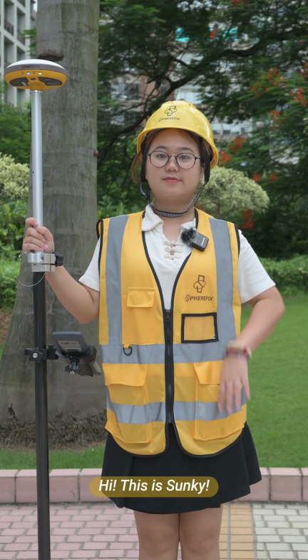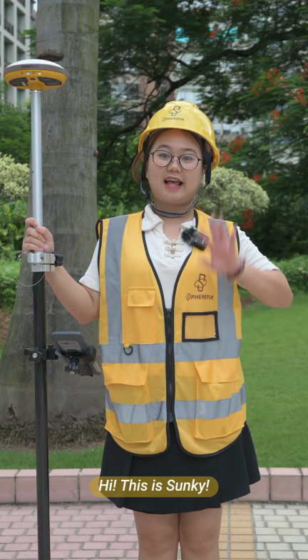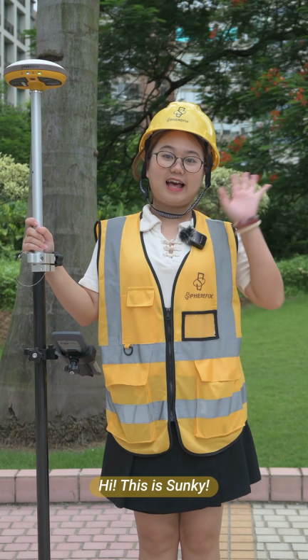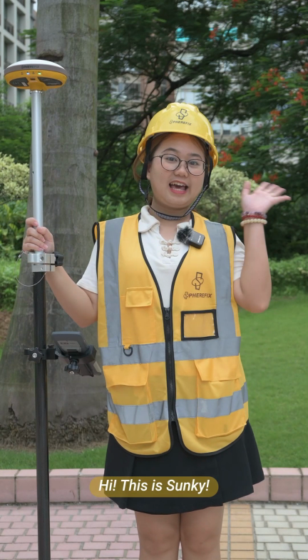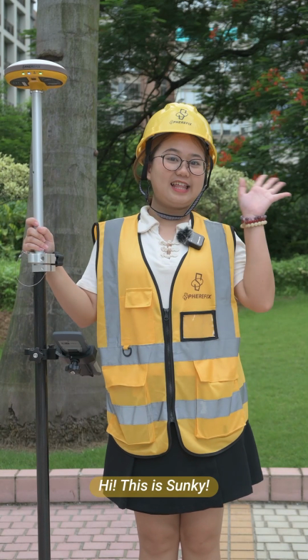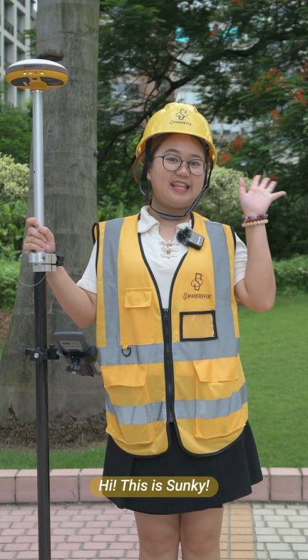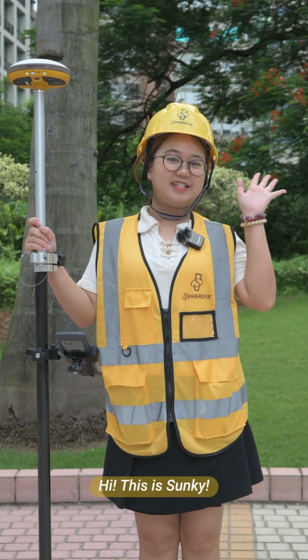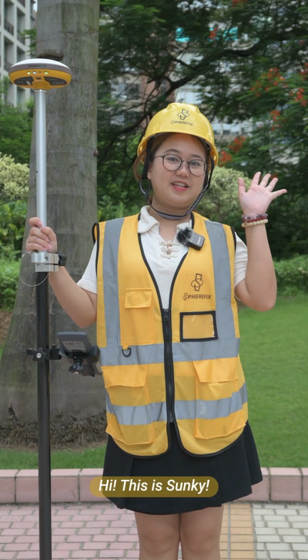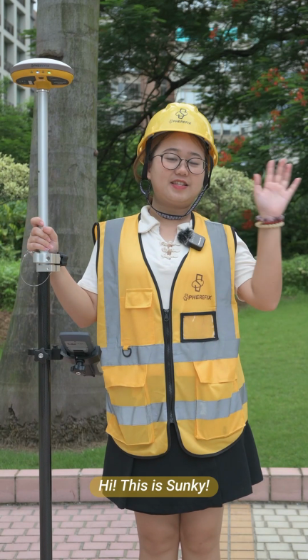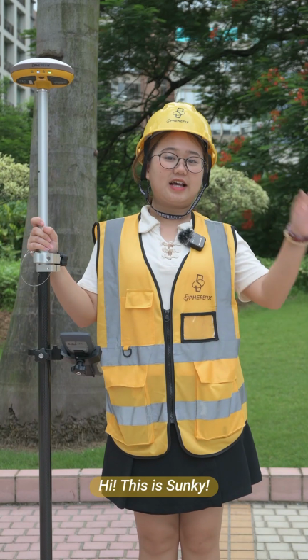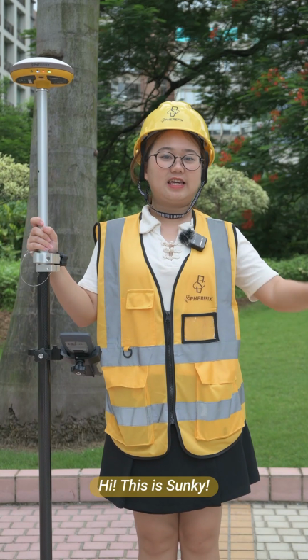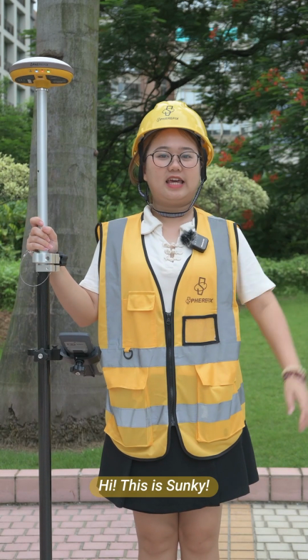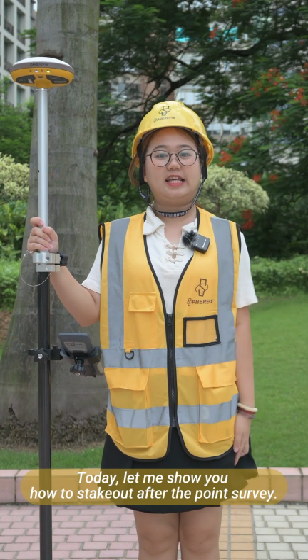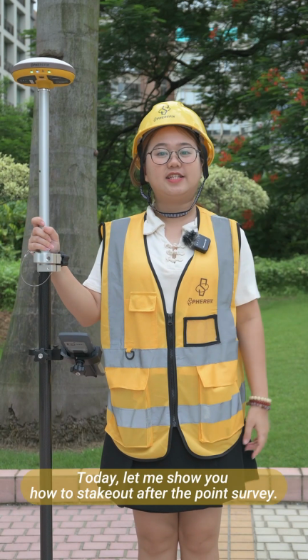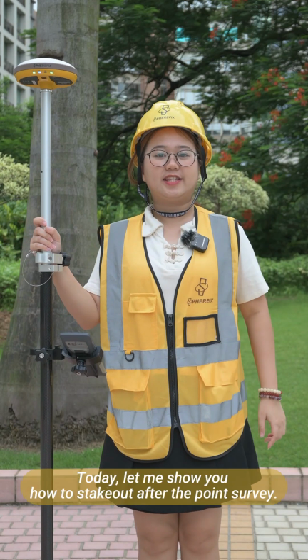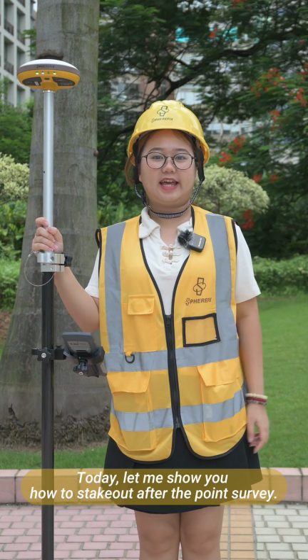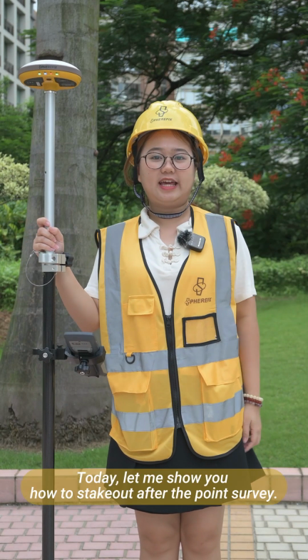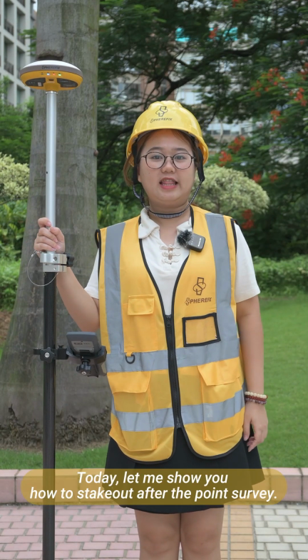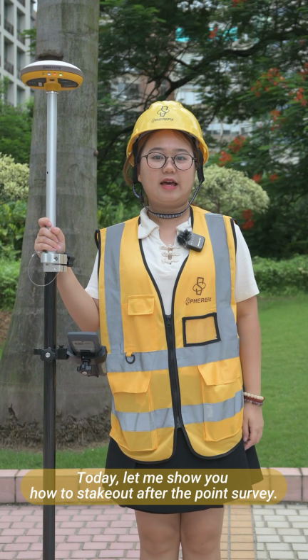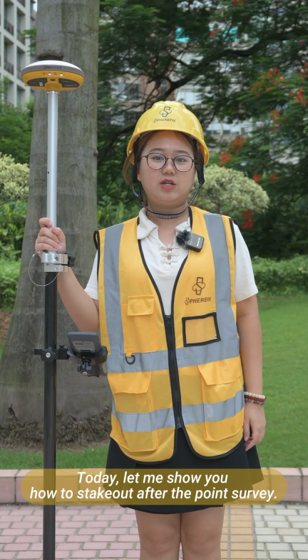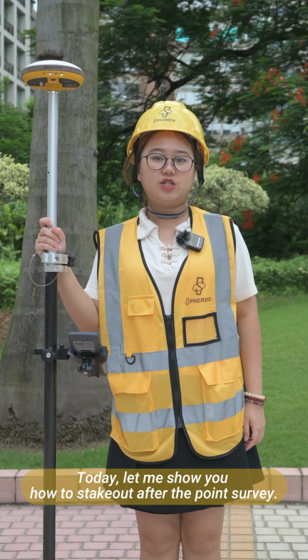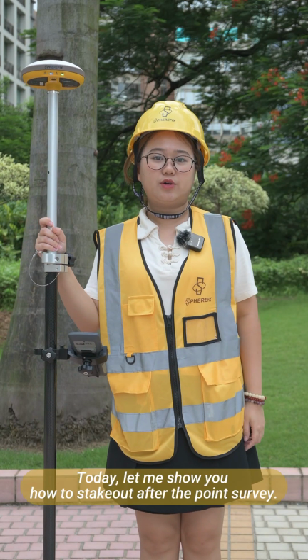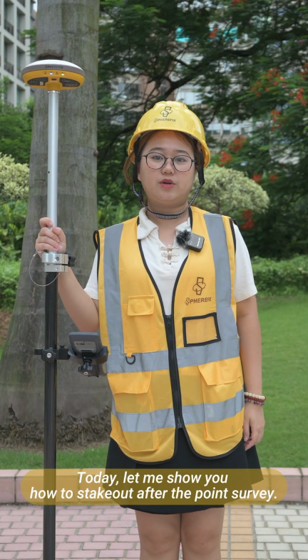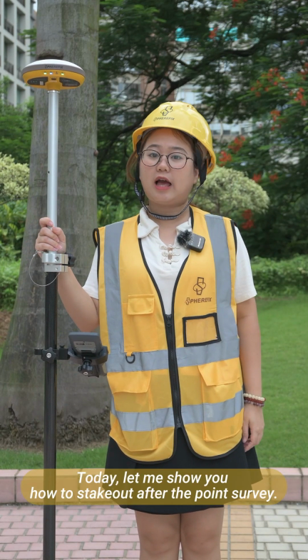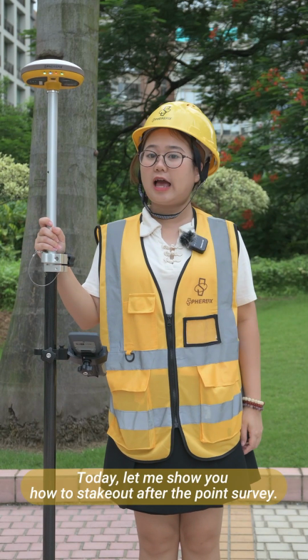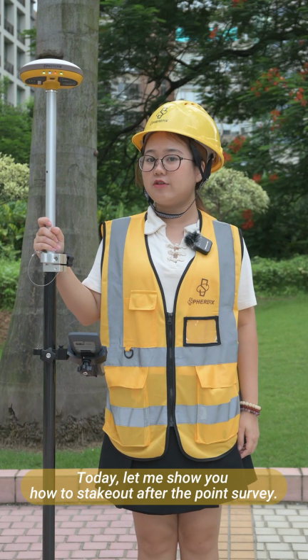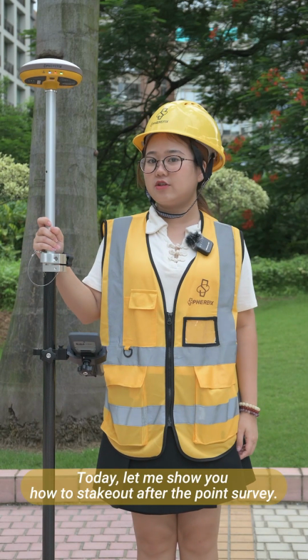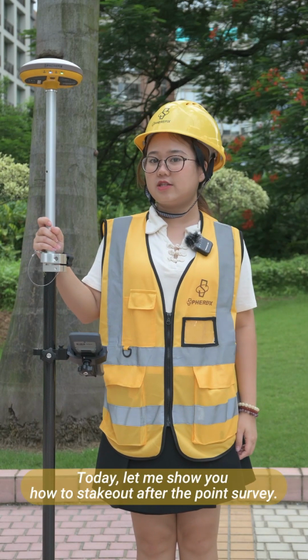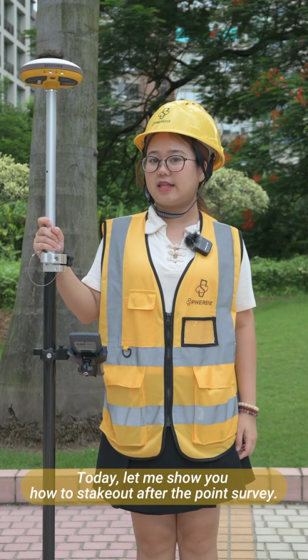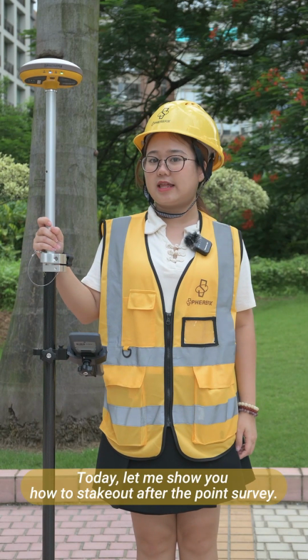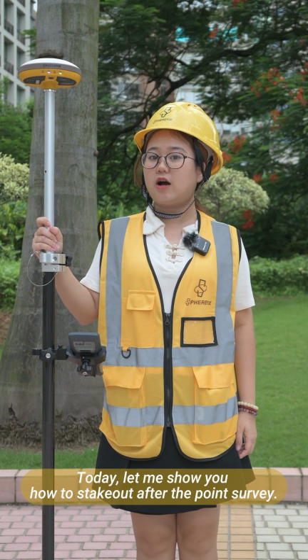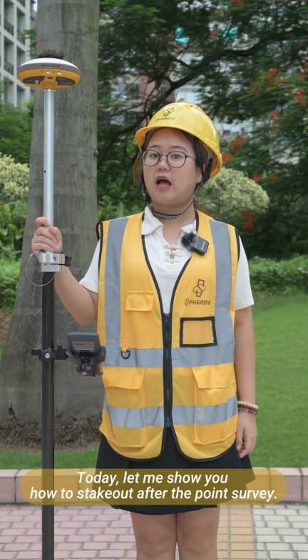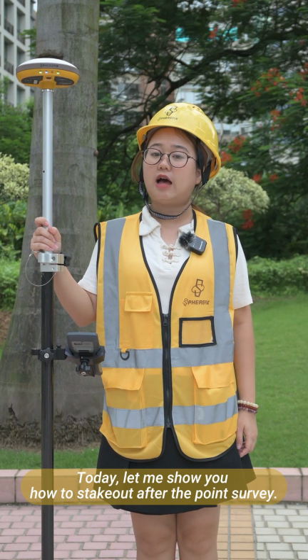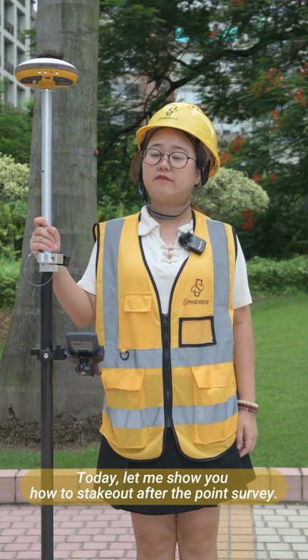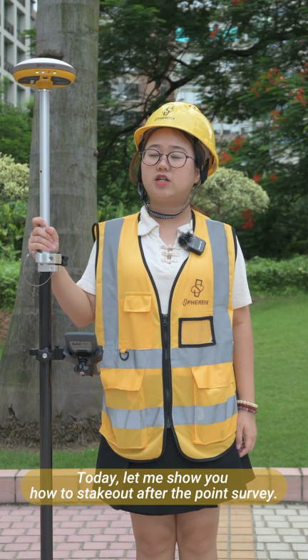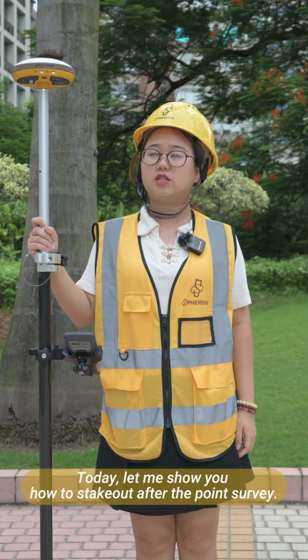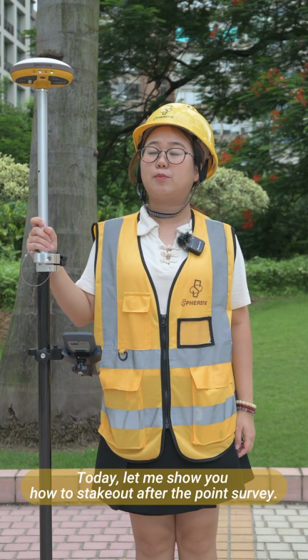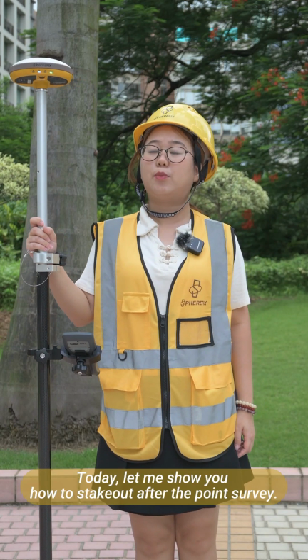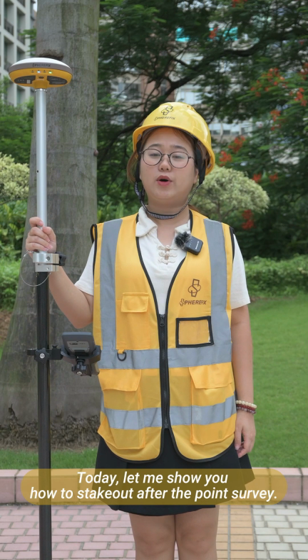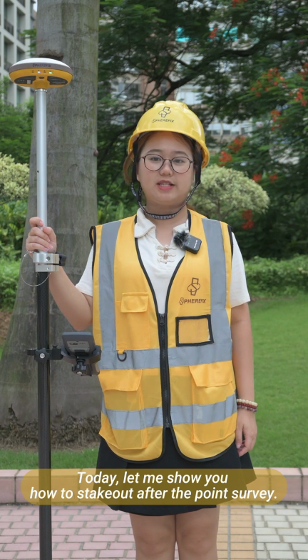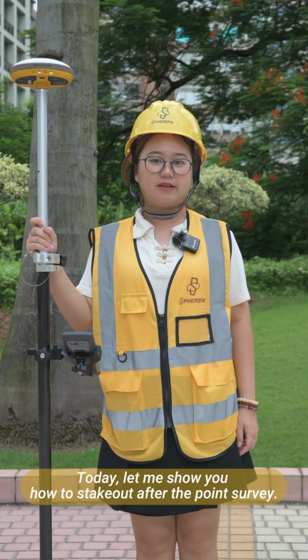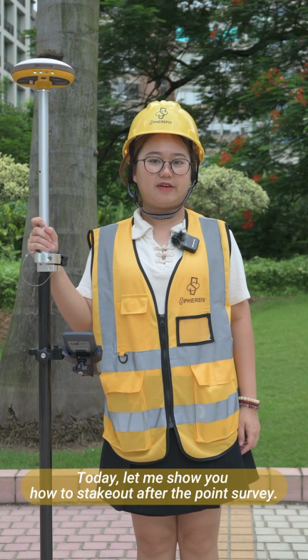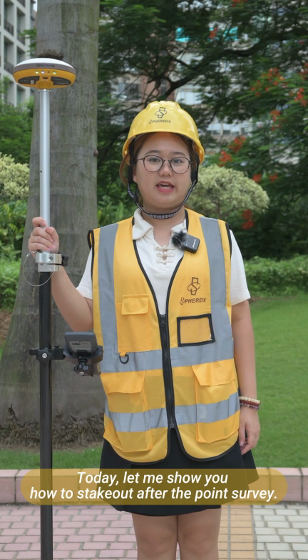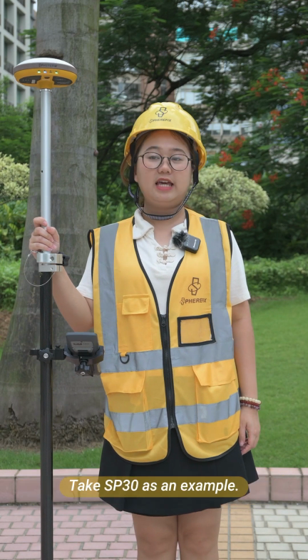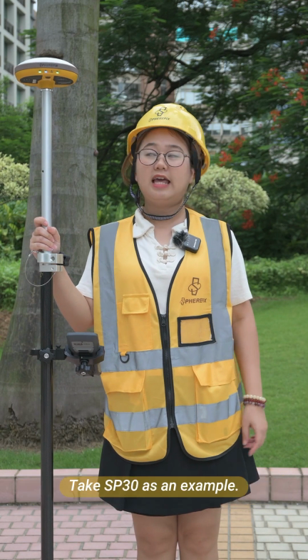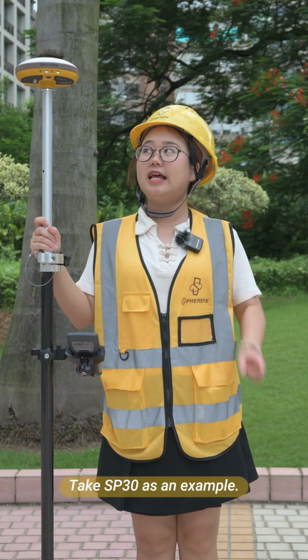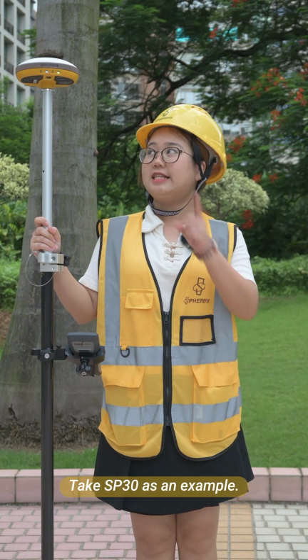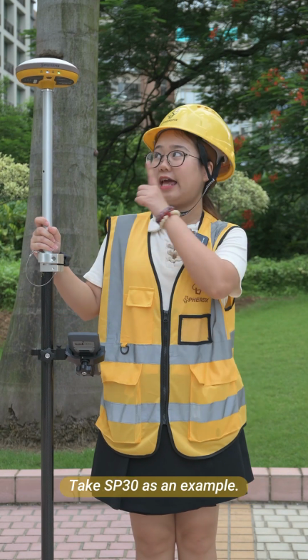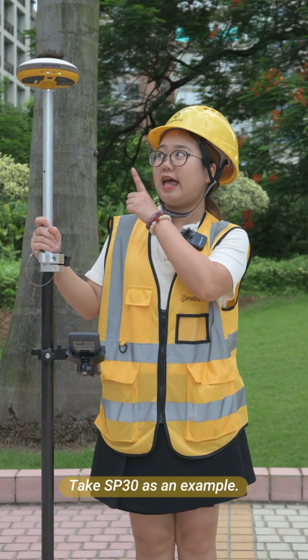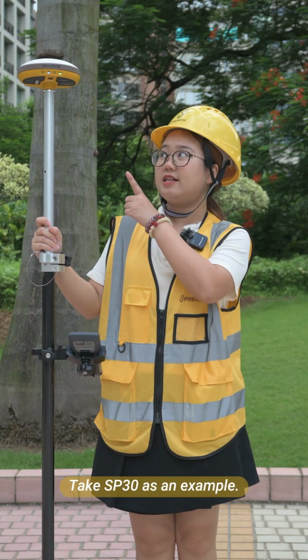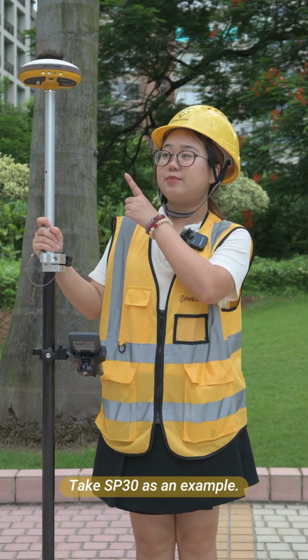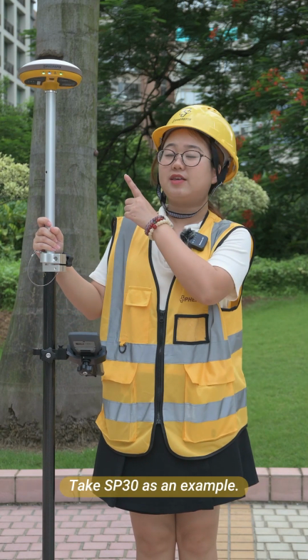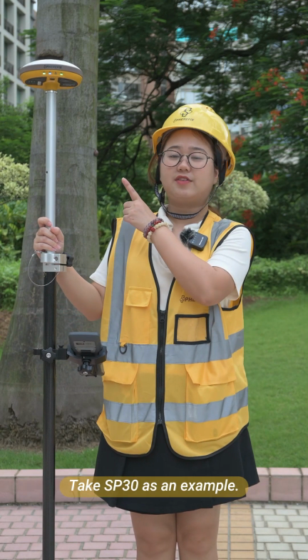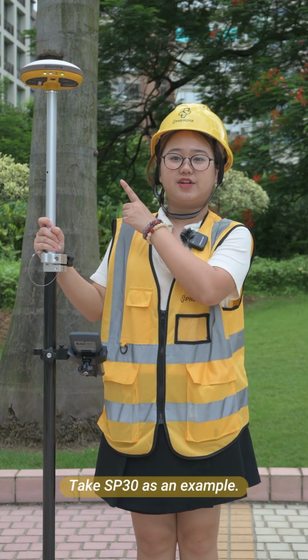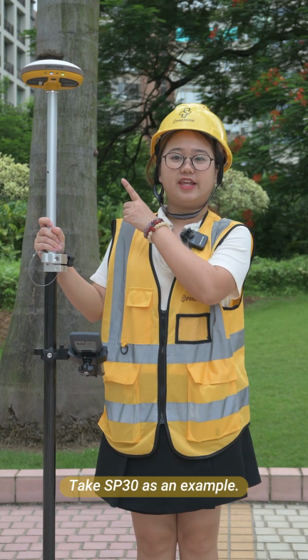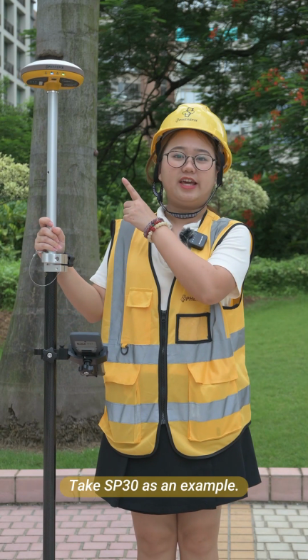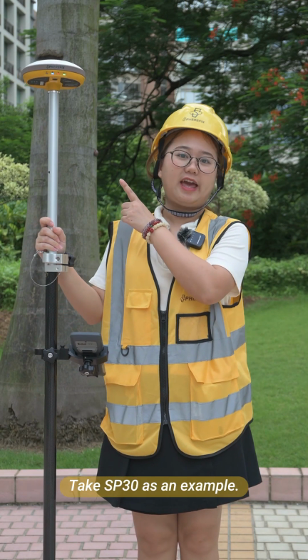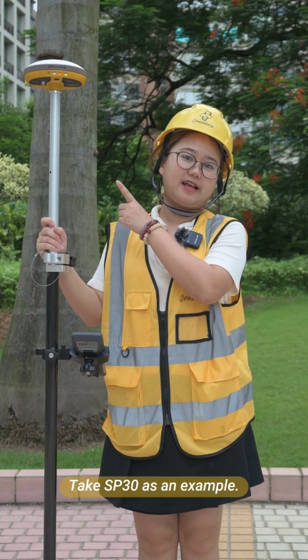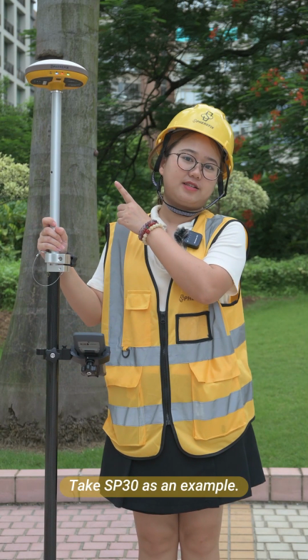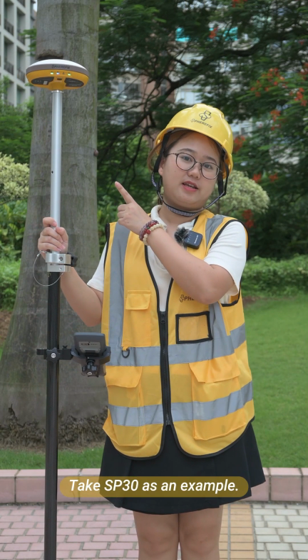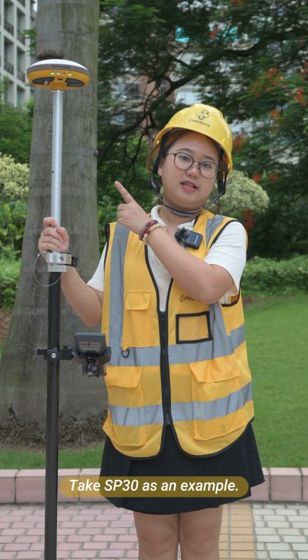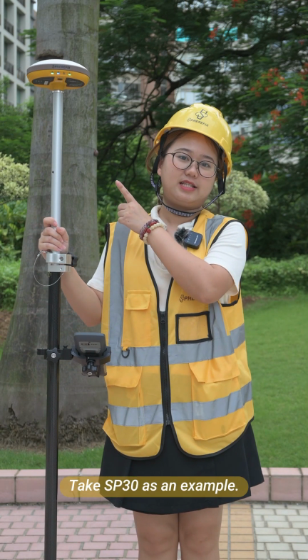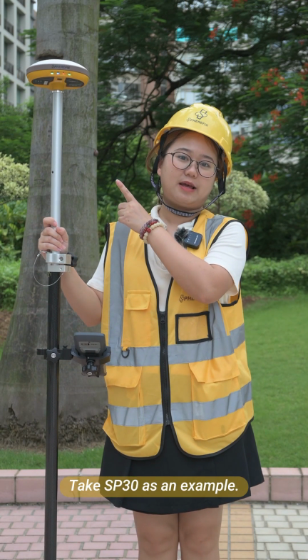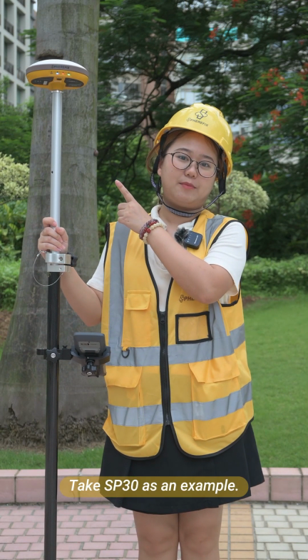Hi, this is Sankey. Today, let me show you how to set out after the point survey. Take SP-30 as an example.